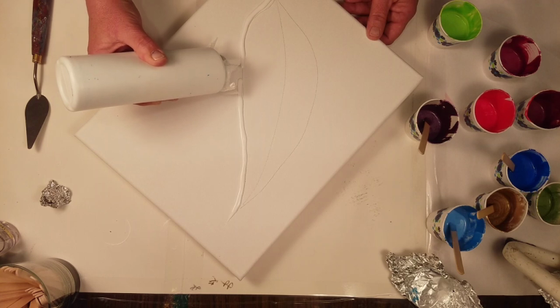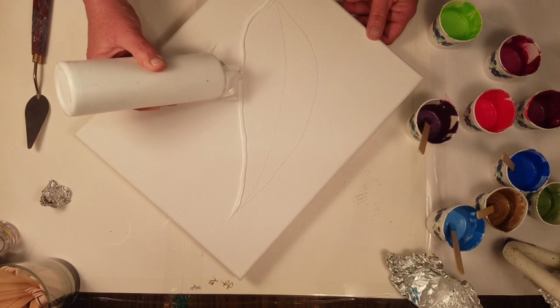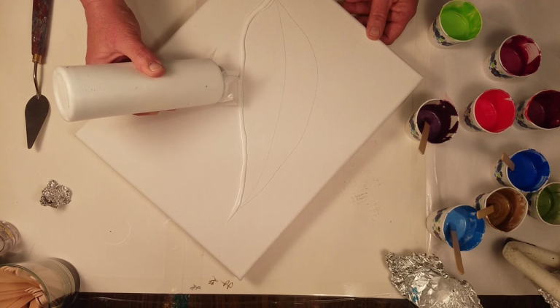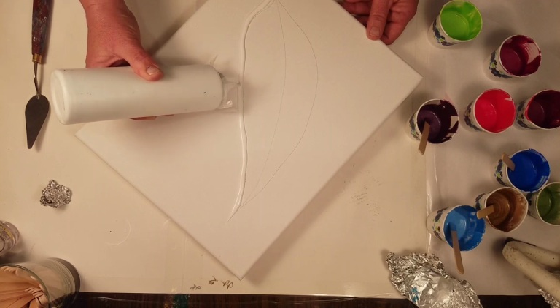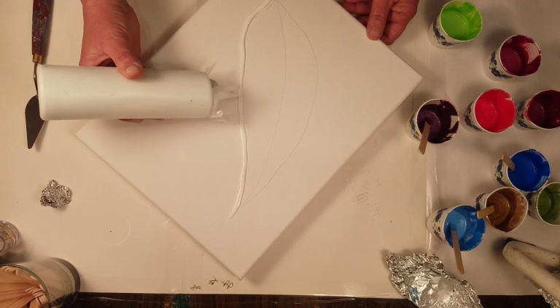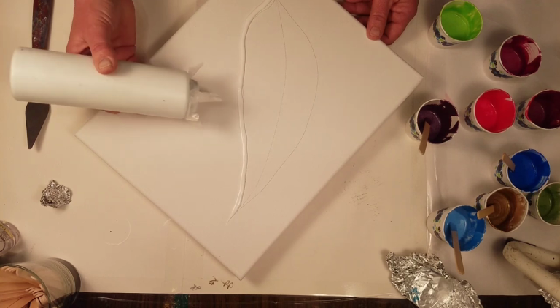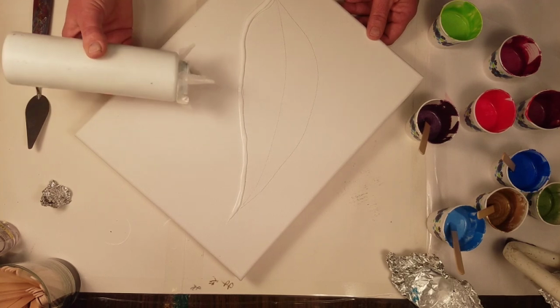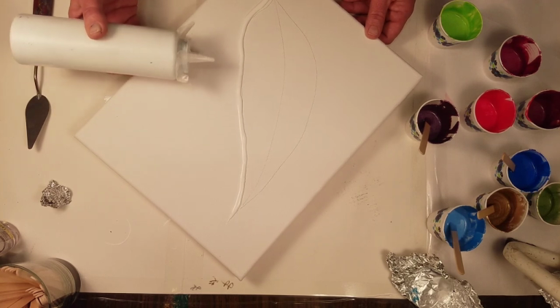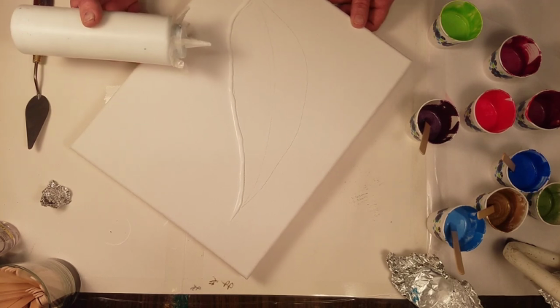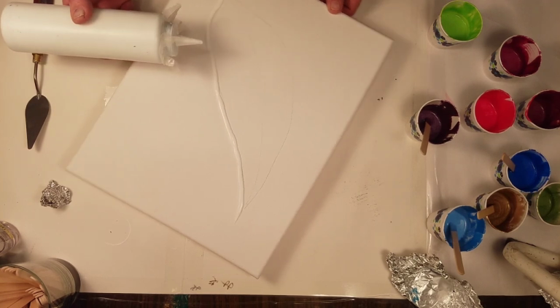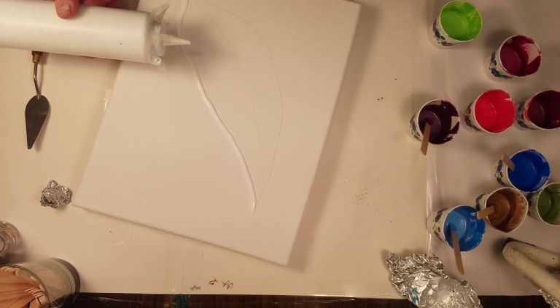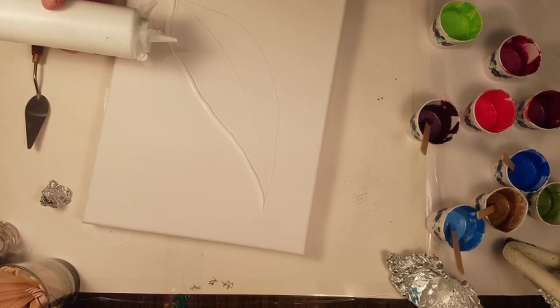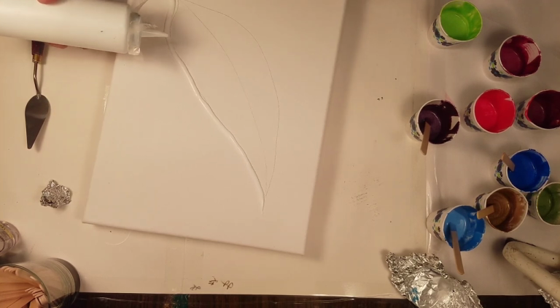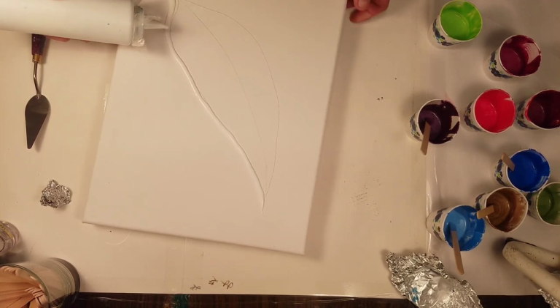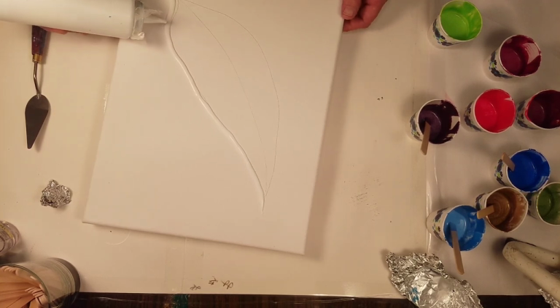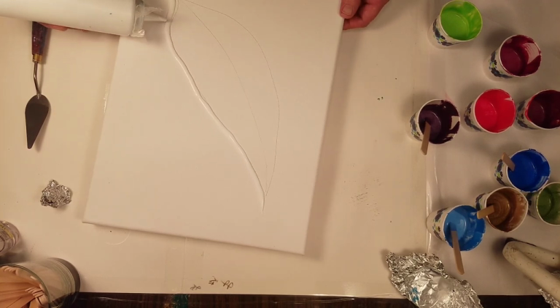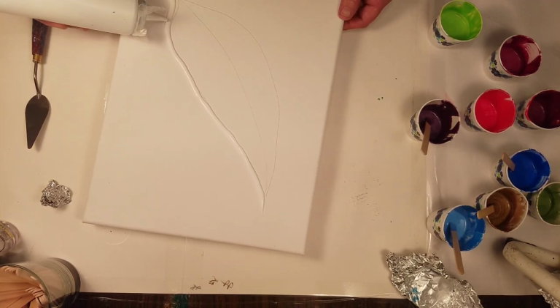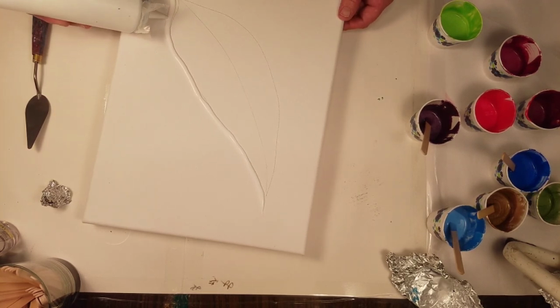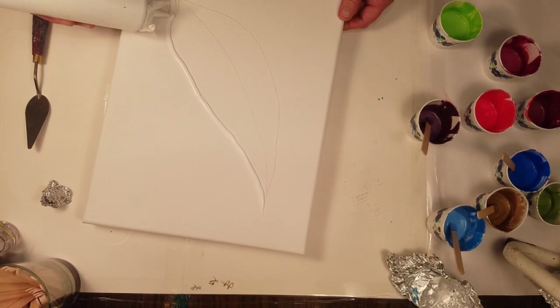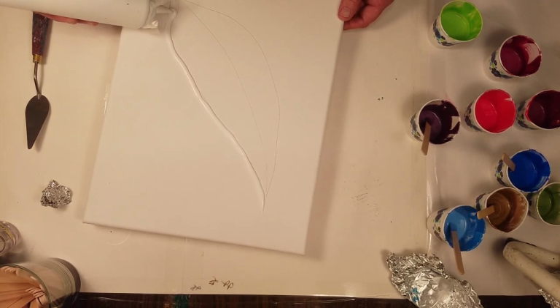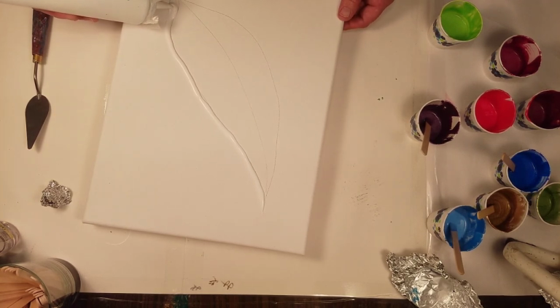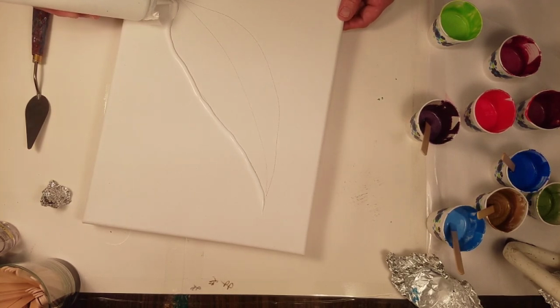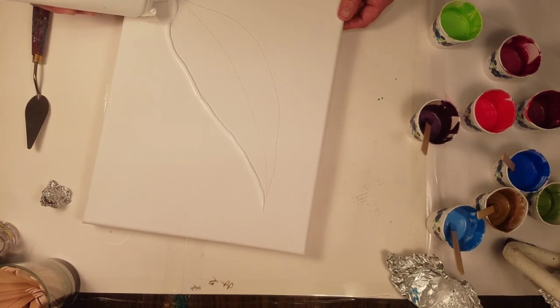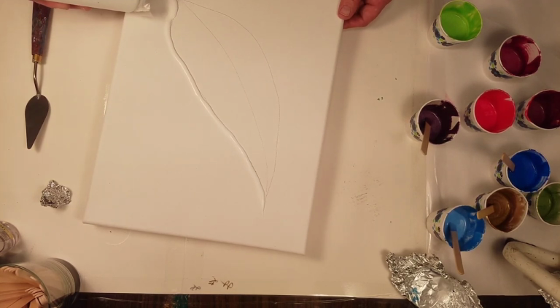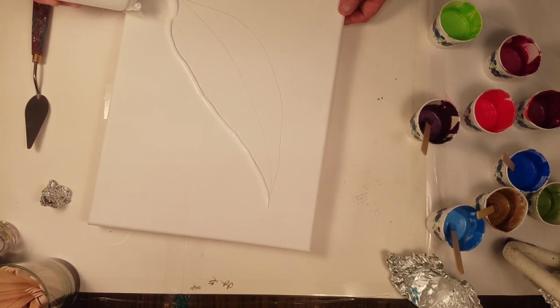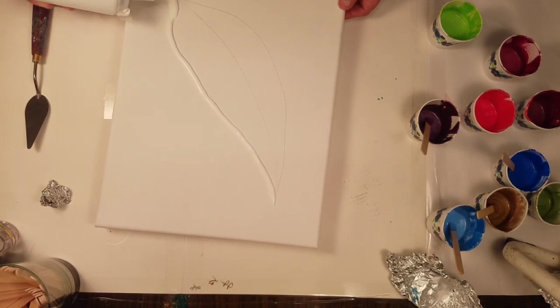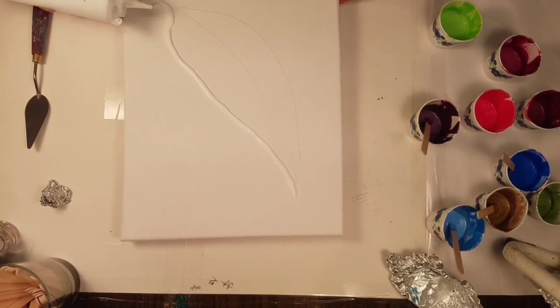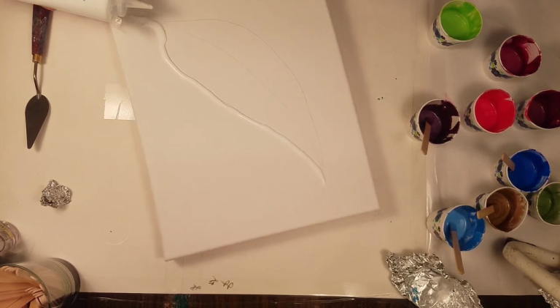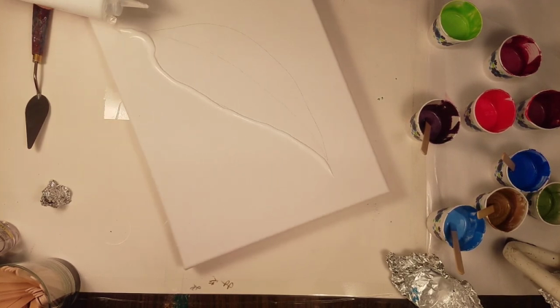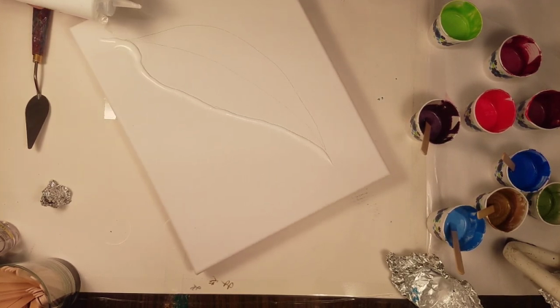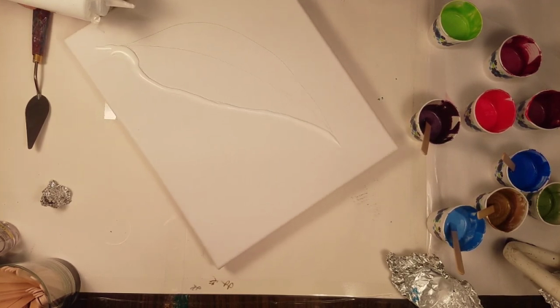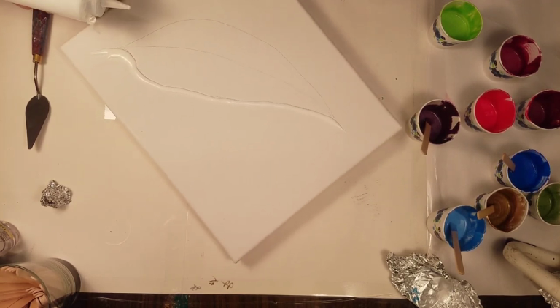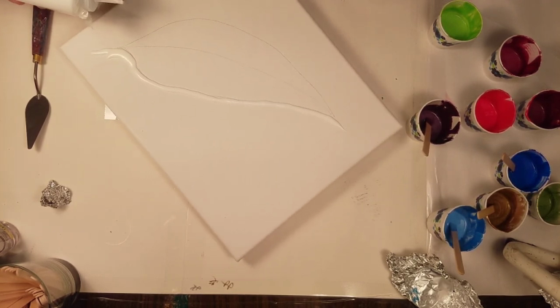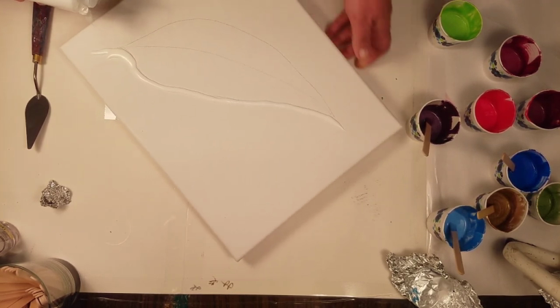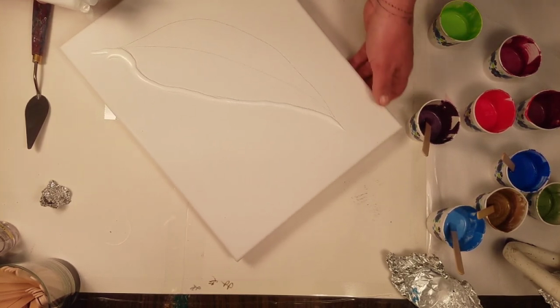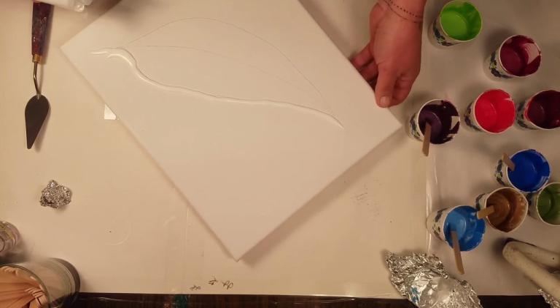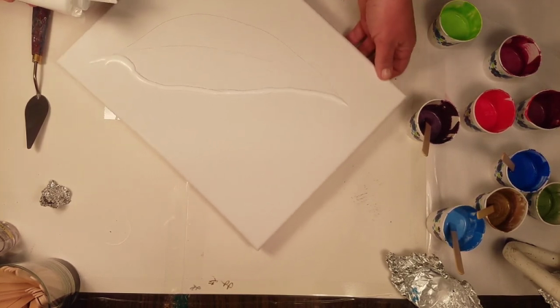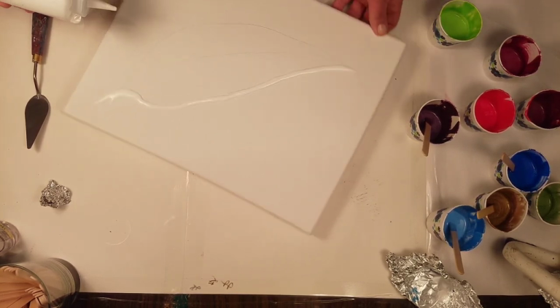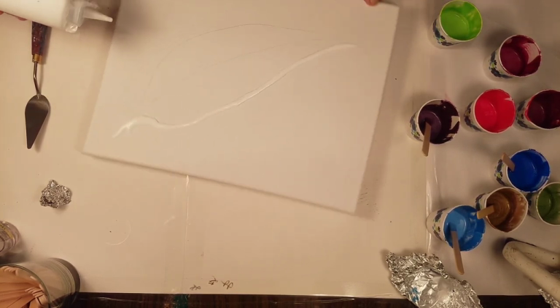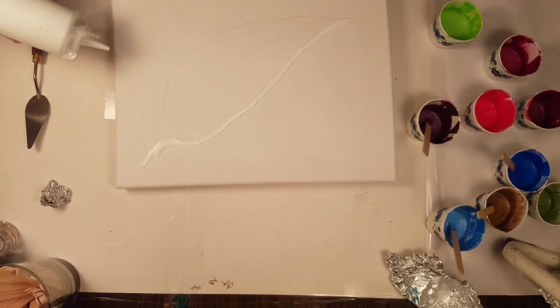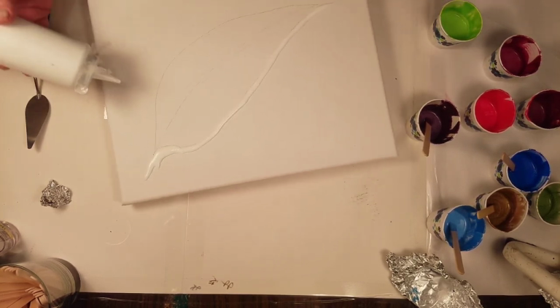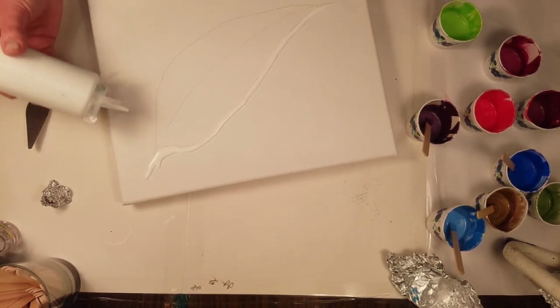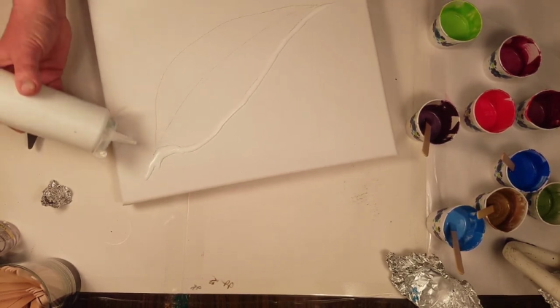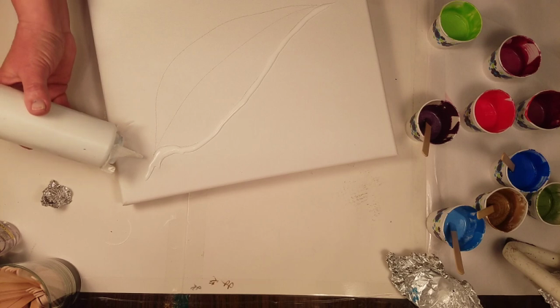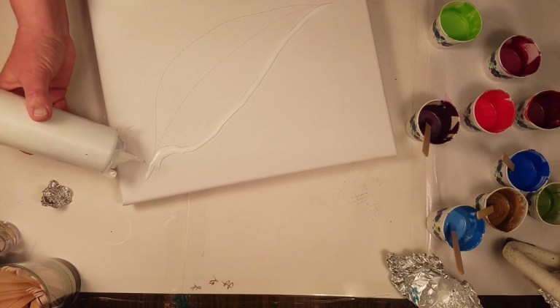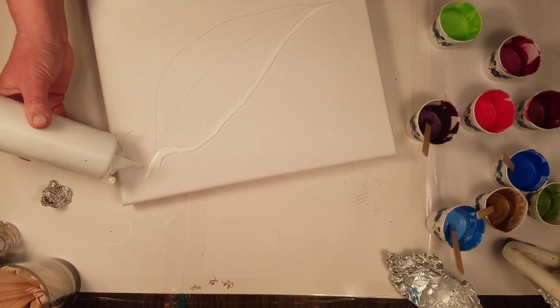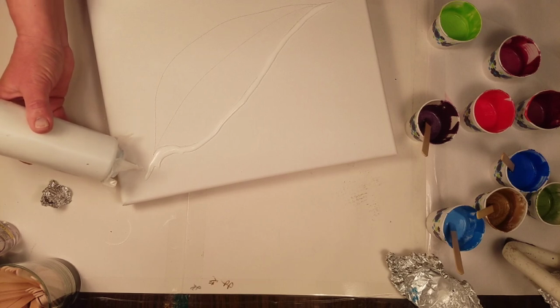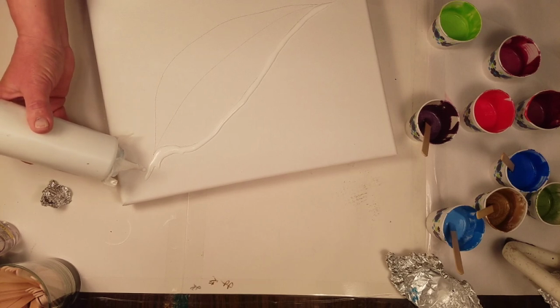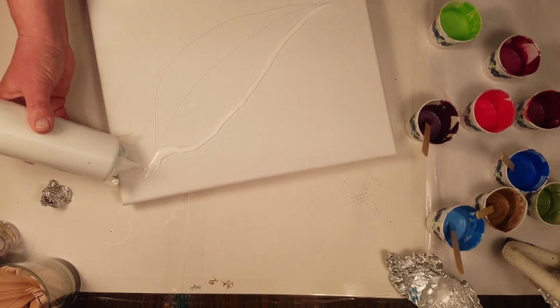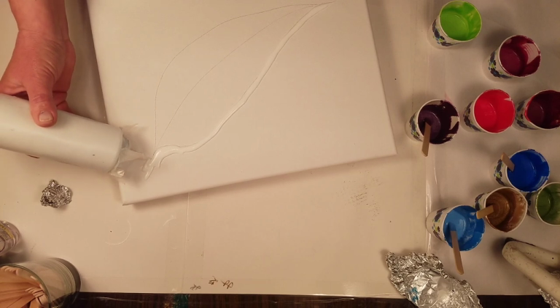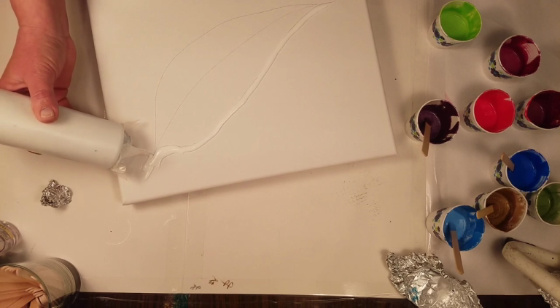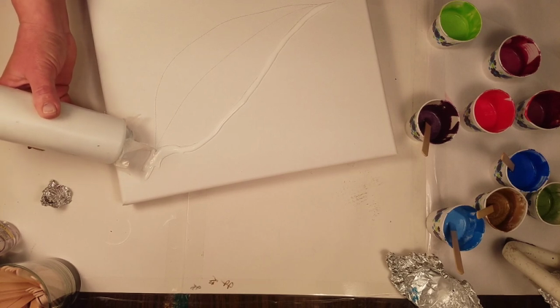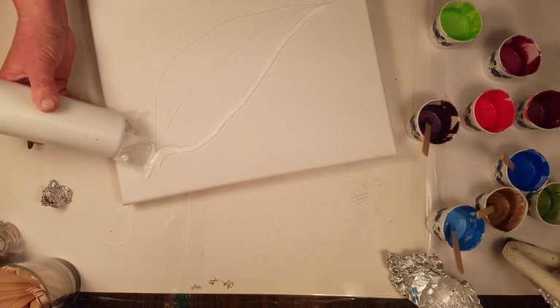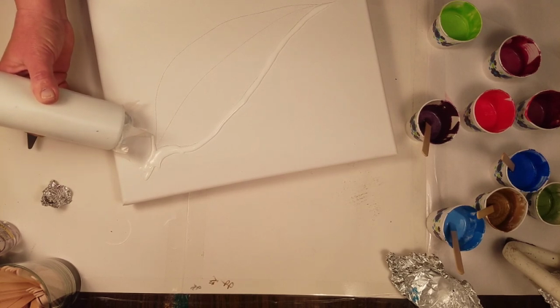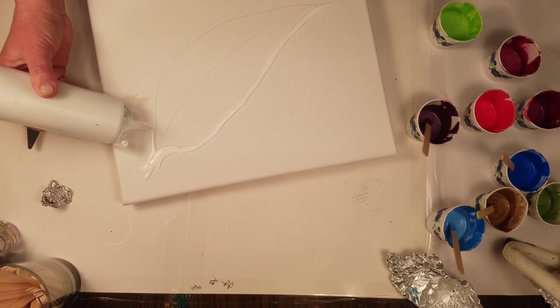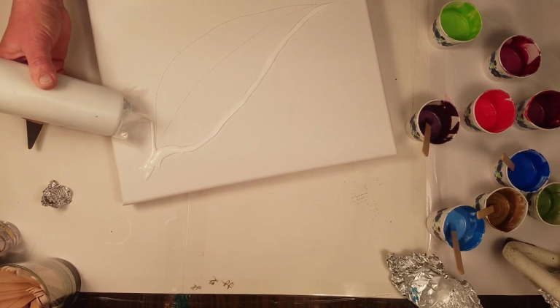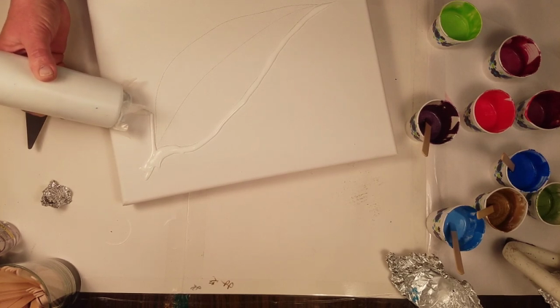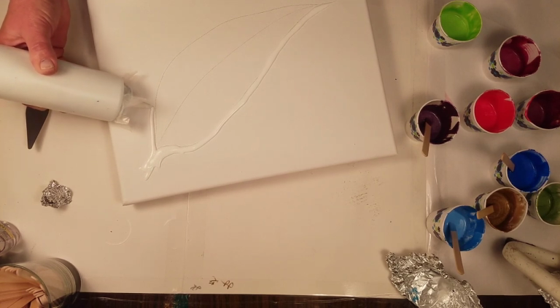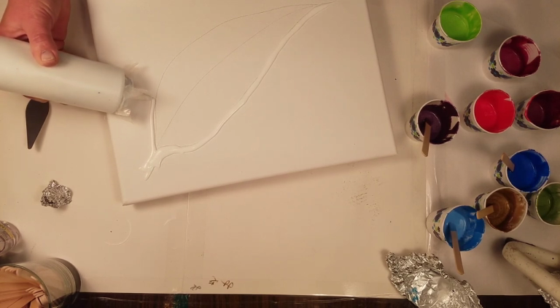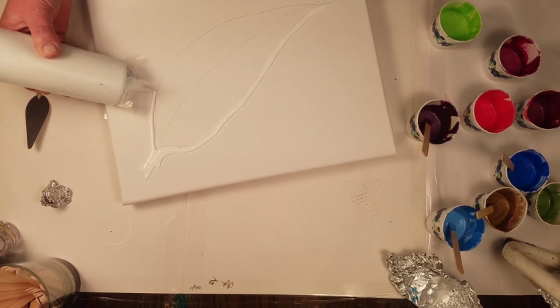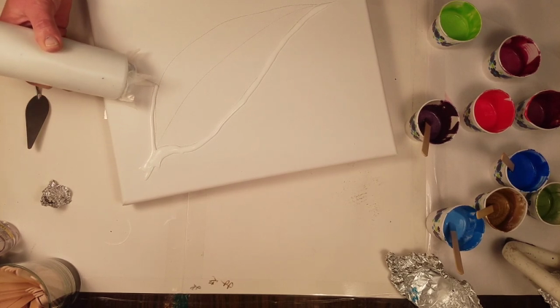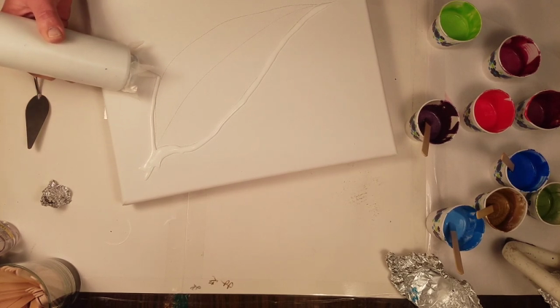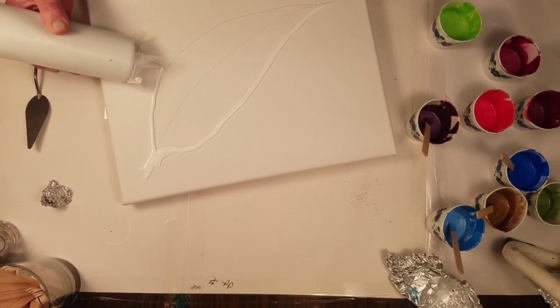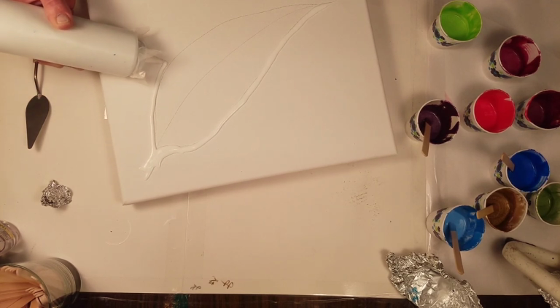You want to be gentle, but we're going to do all the negative space first.